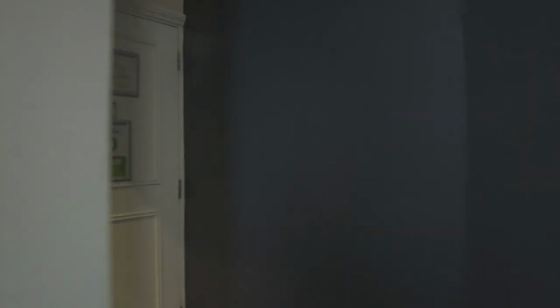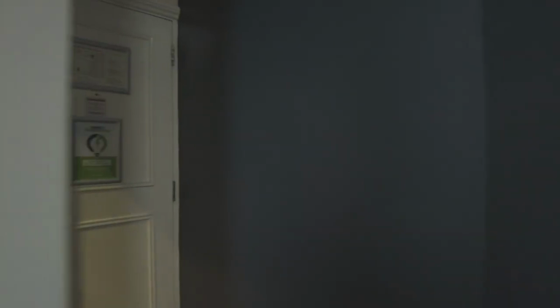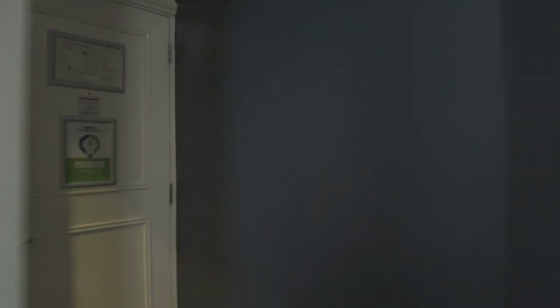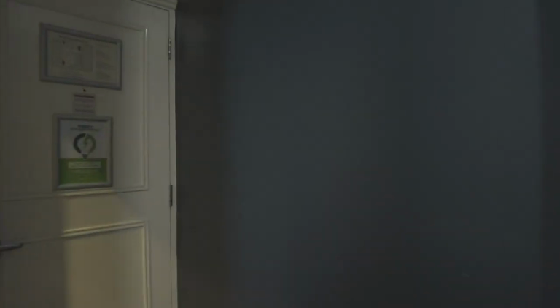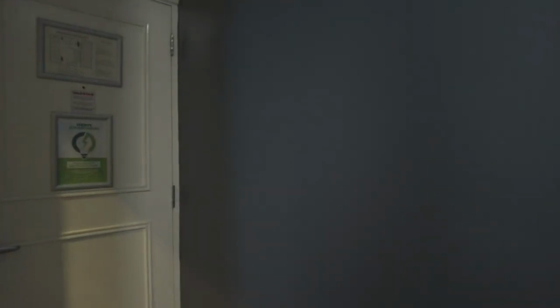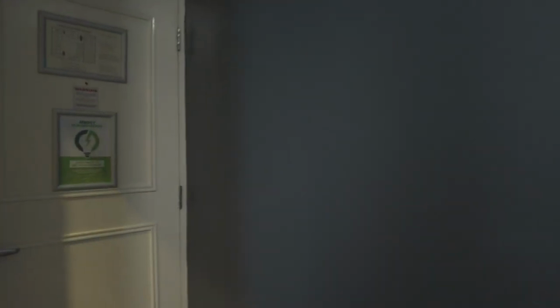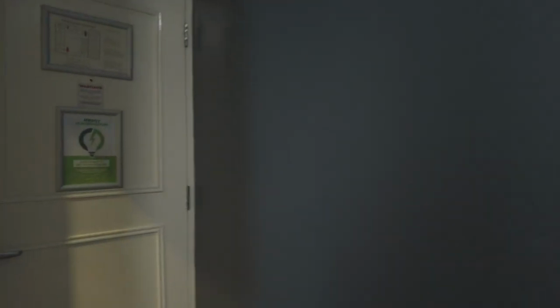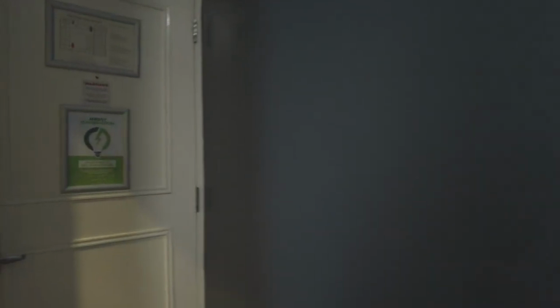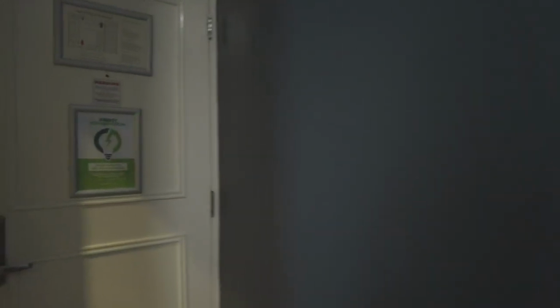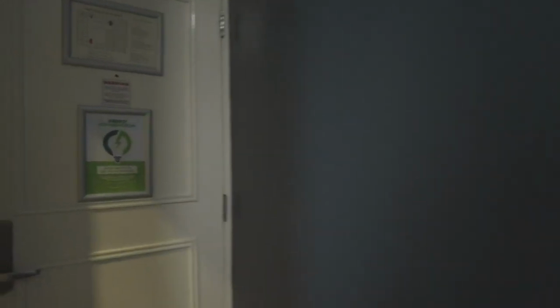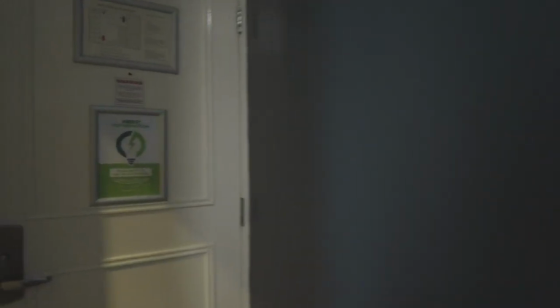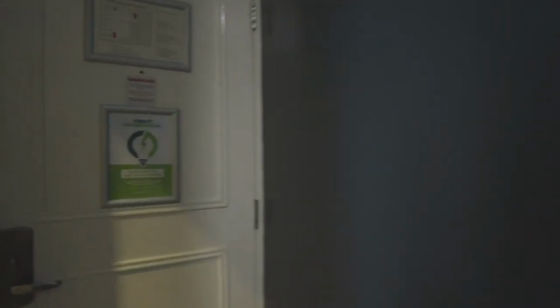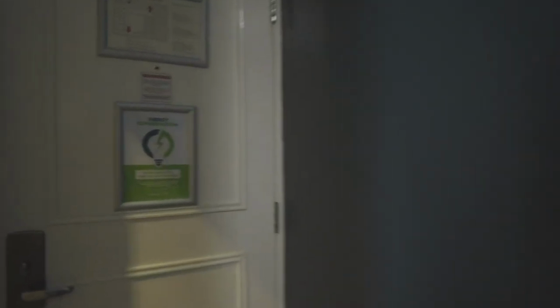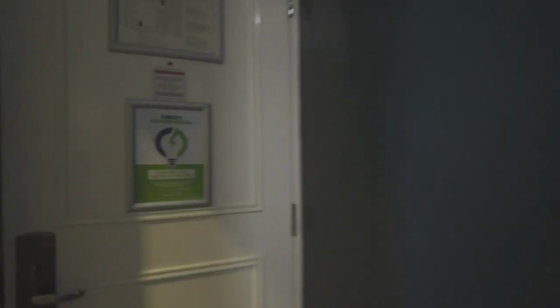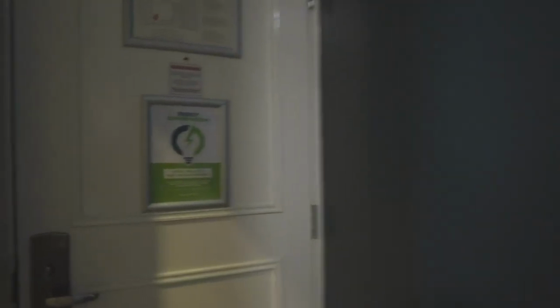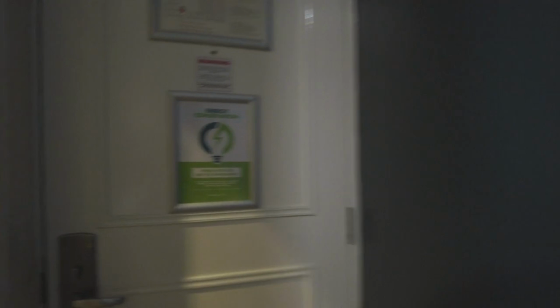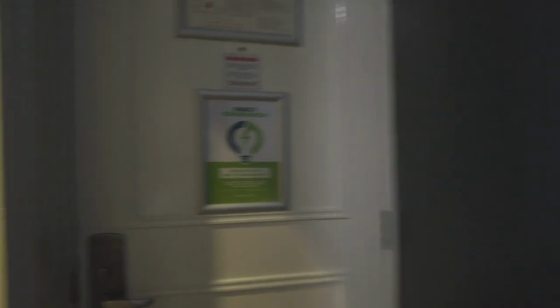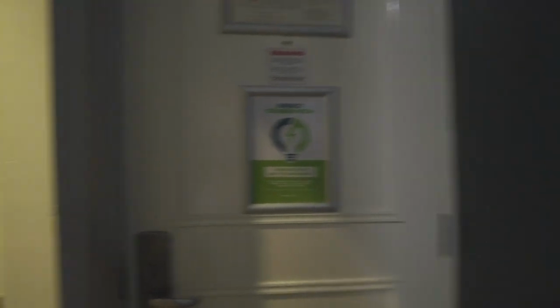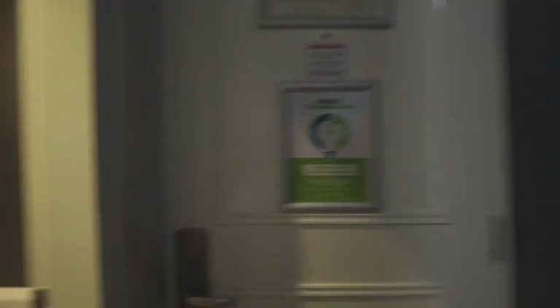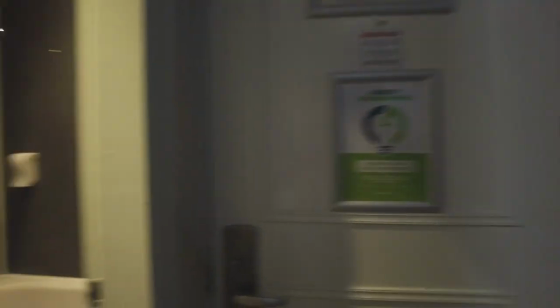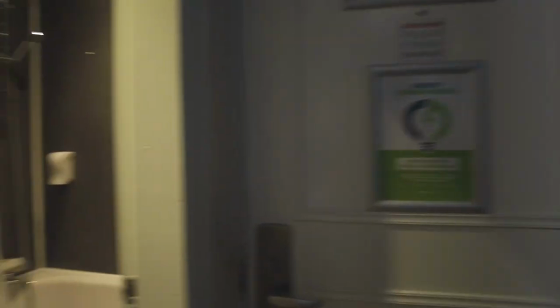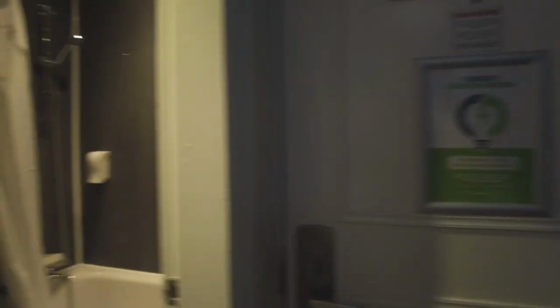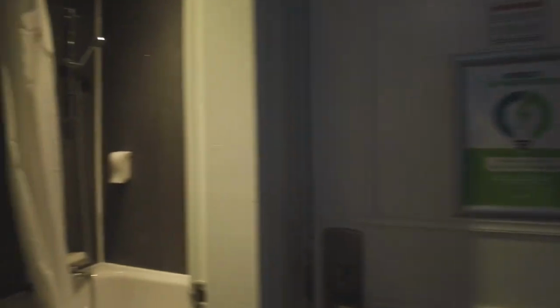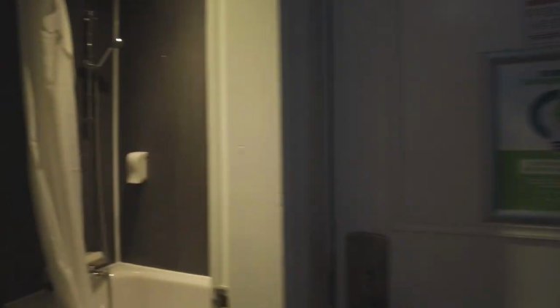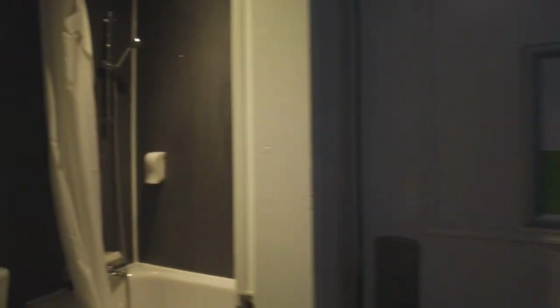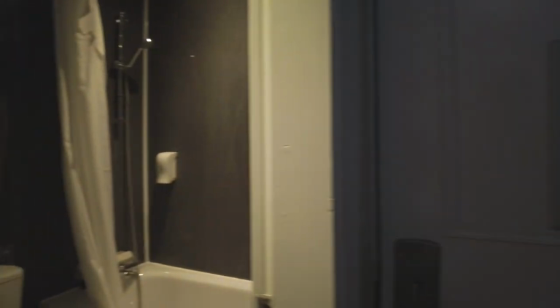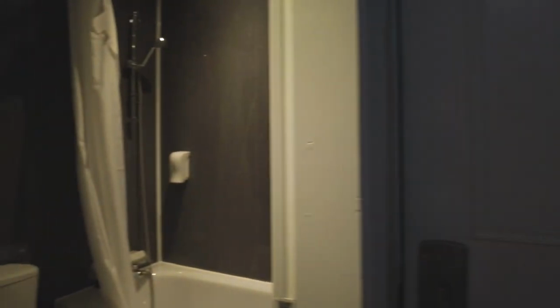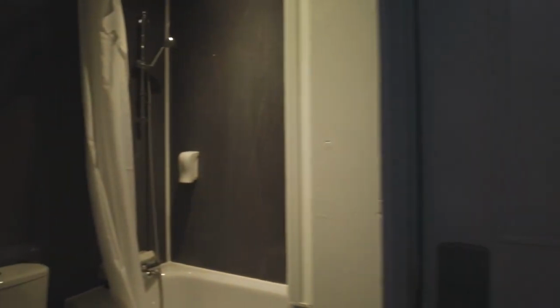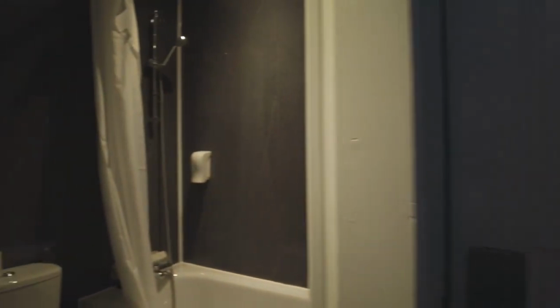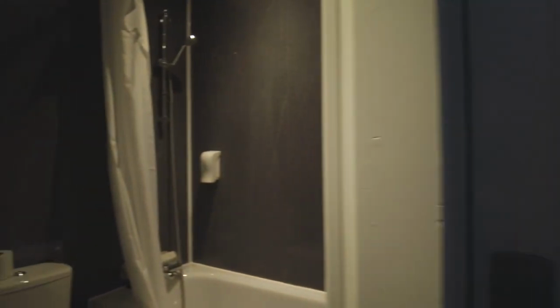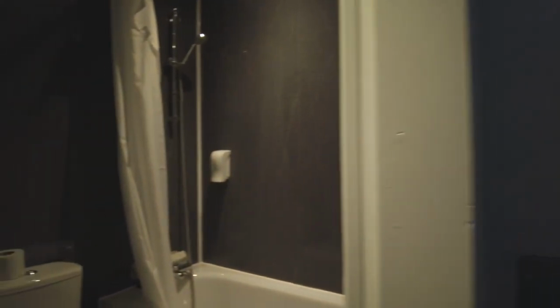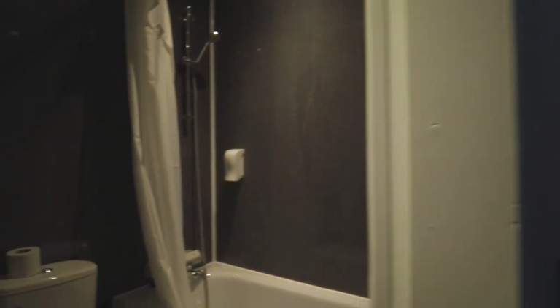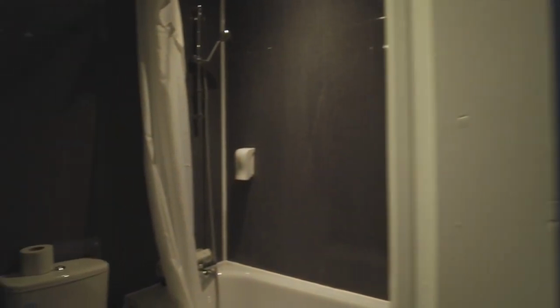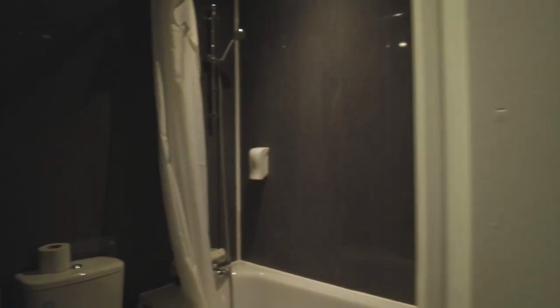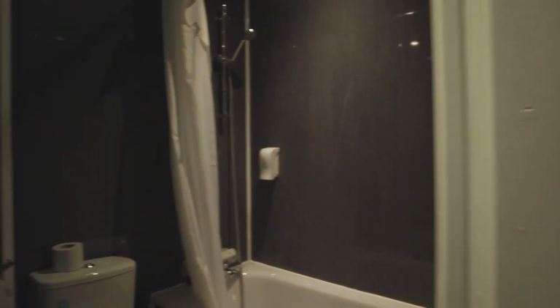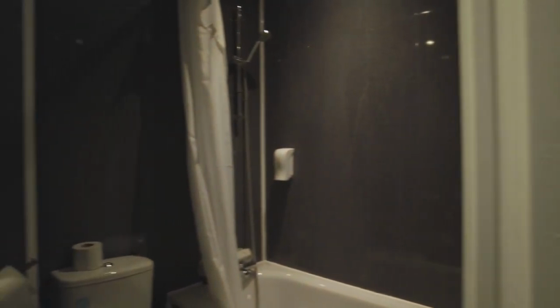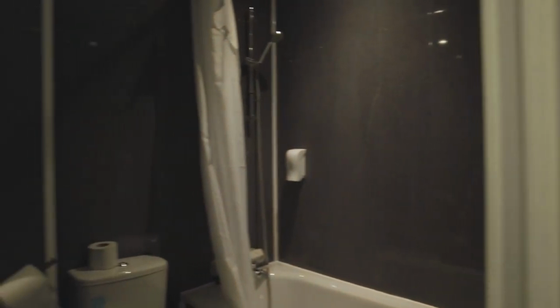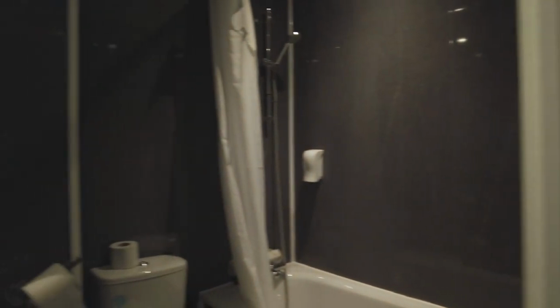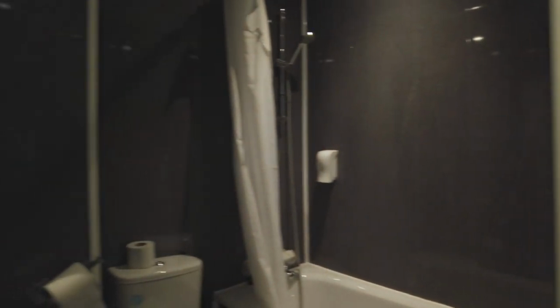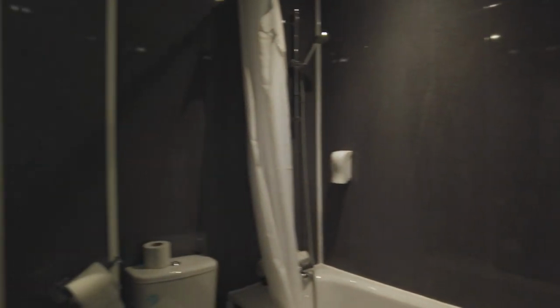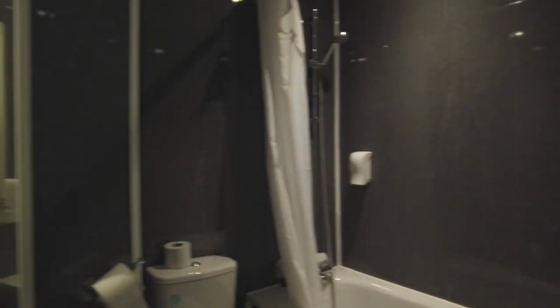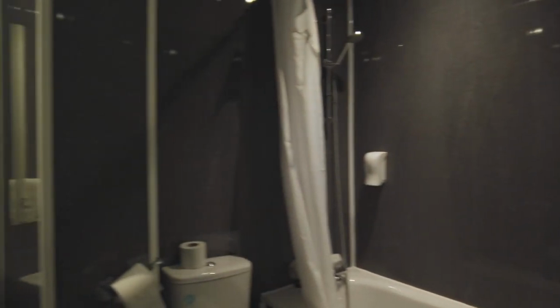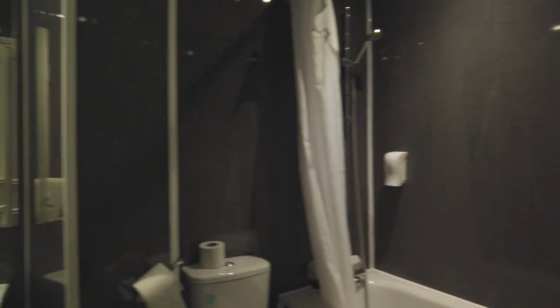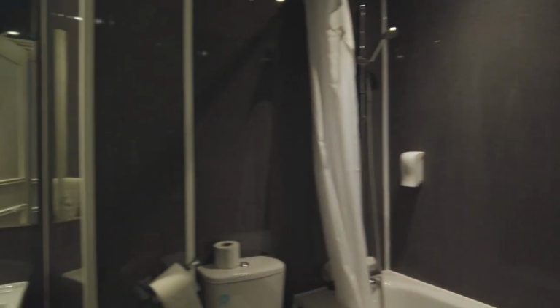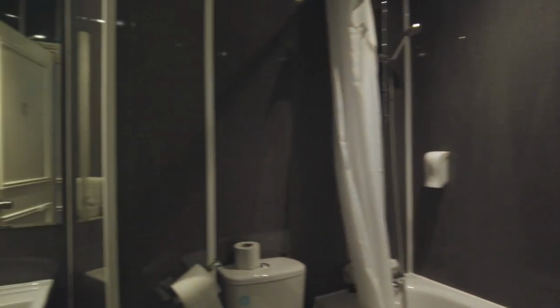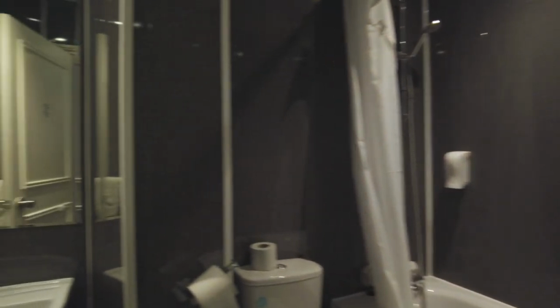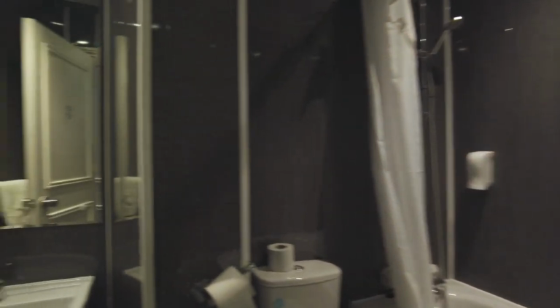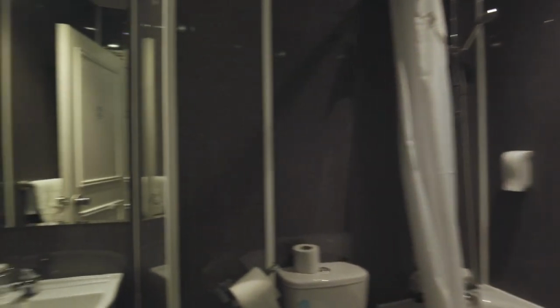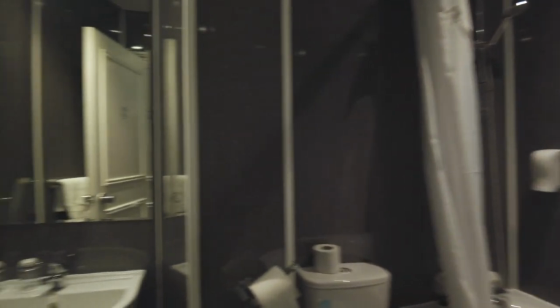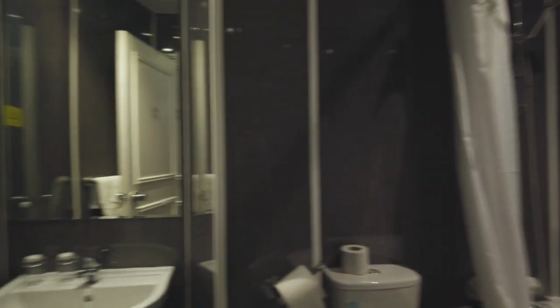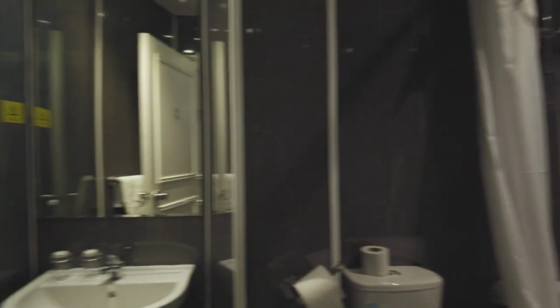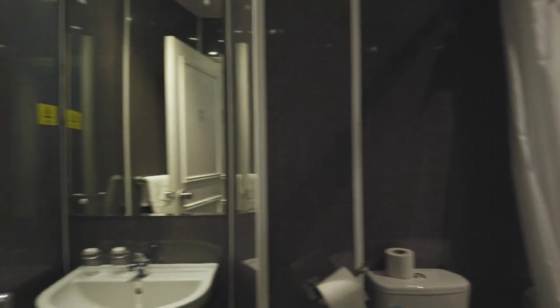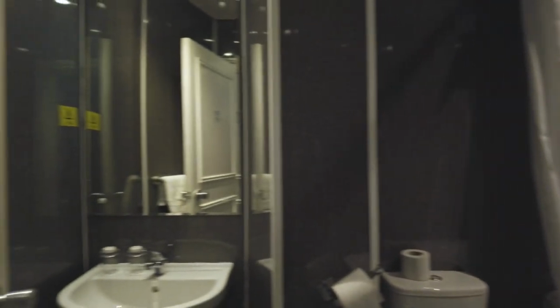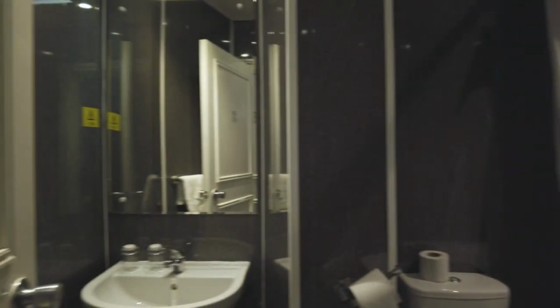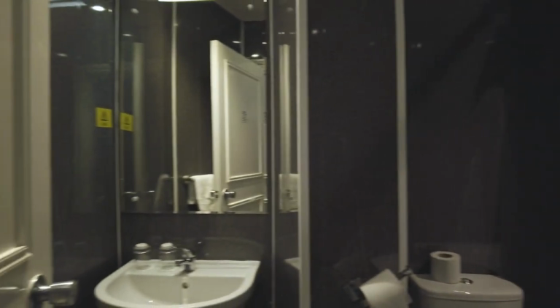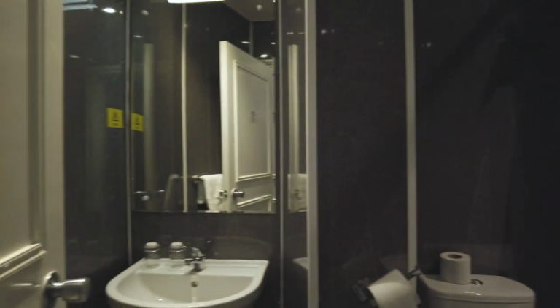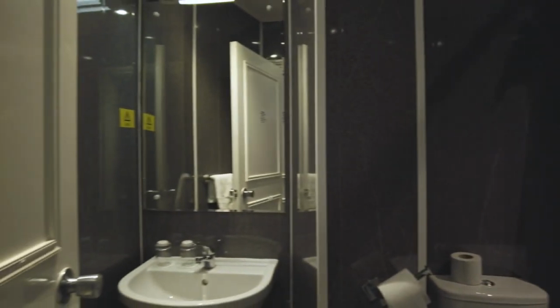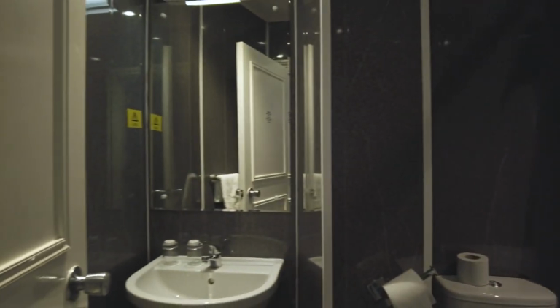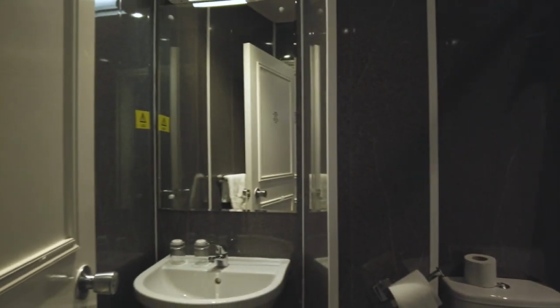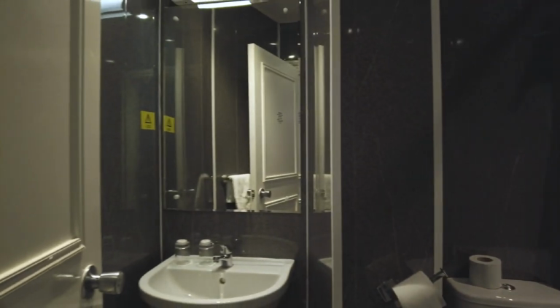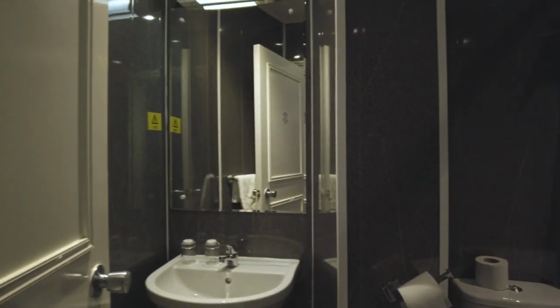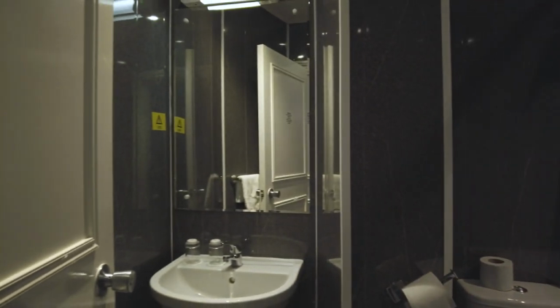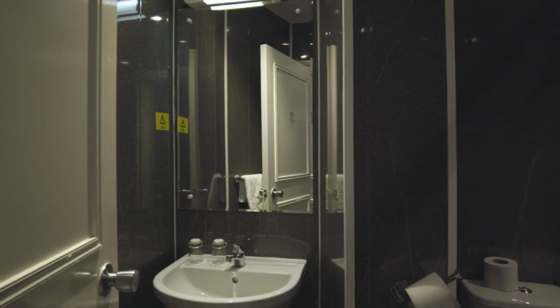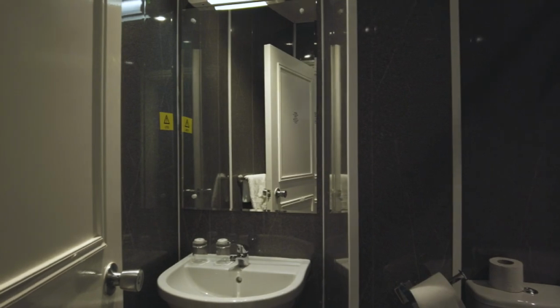Let's check out what the bathroom's like. Looks pretty good. It's got everything I'd need.